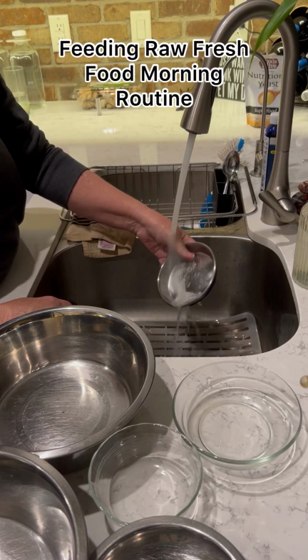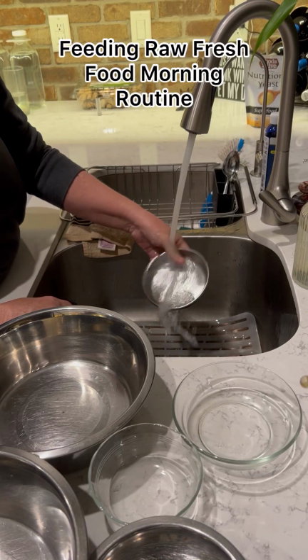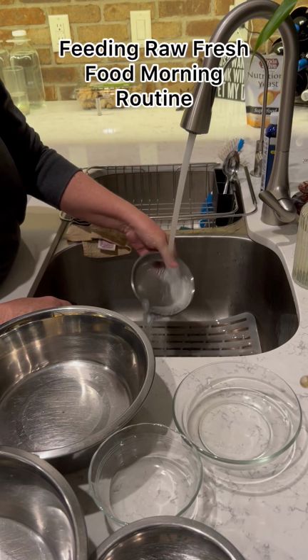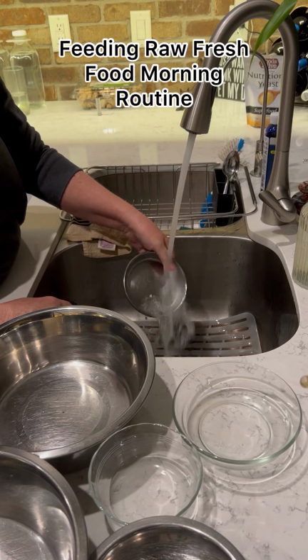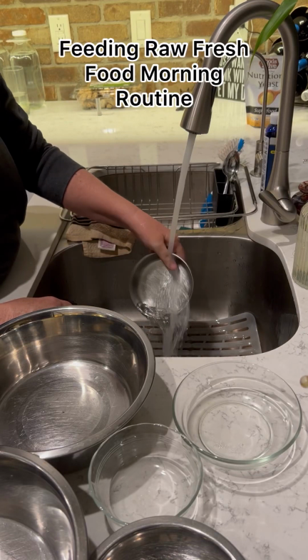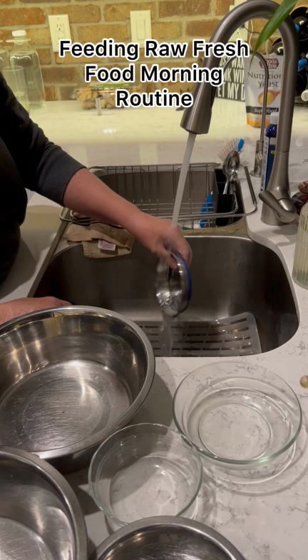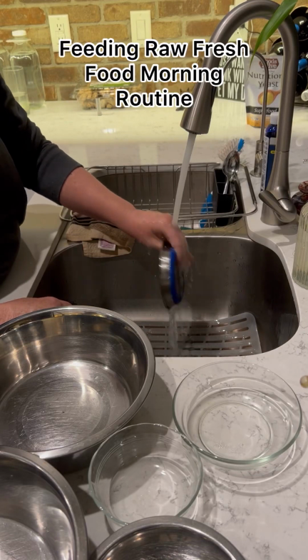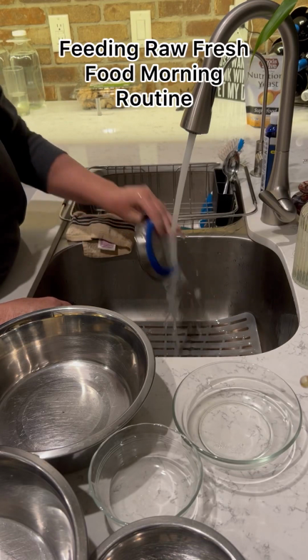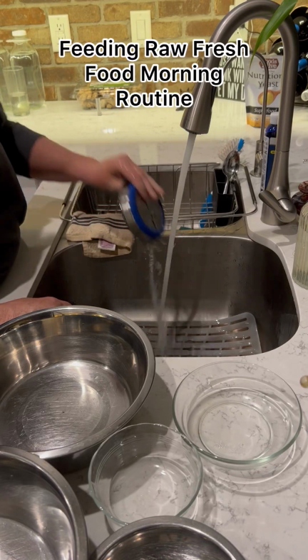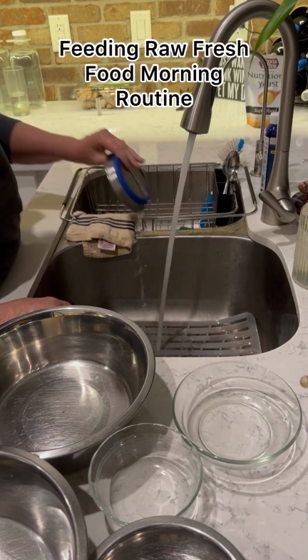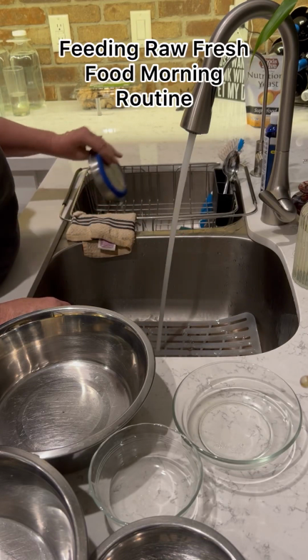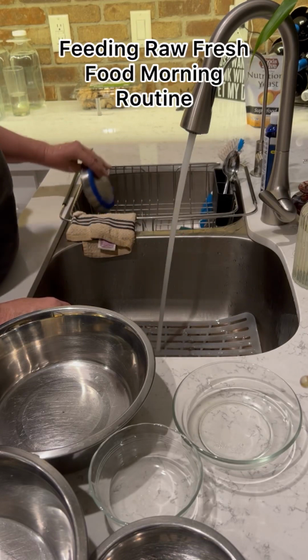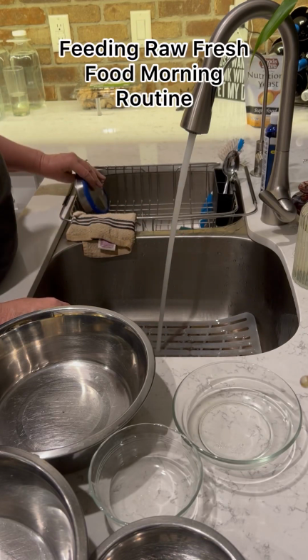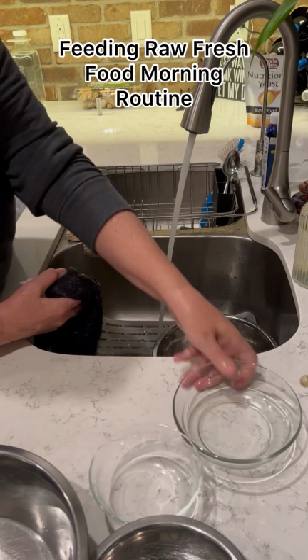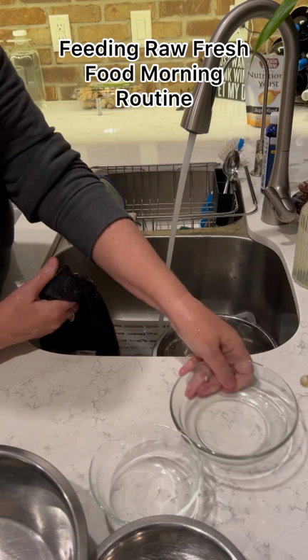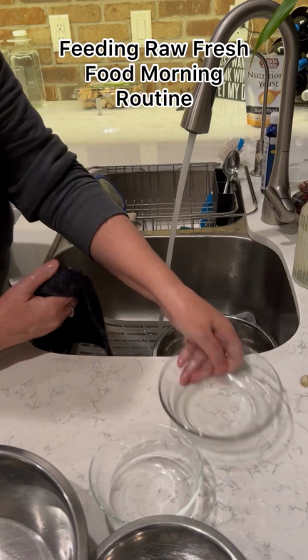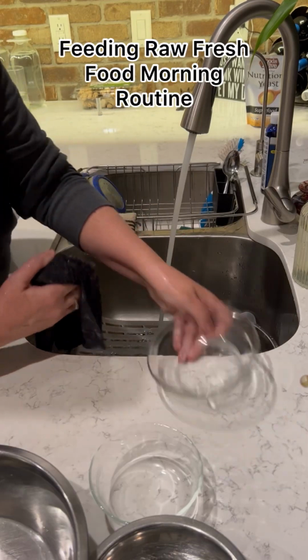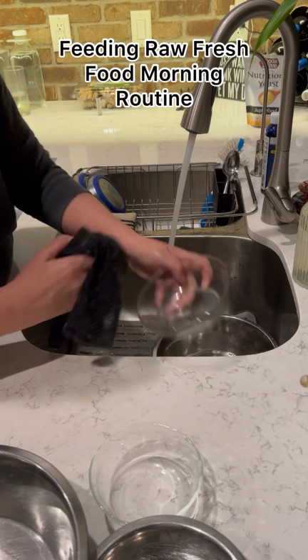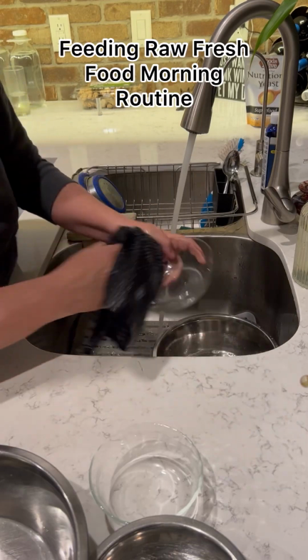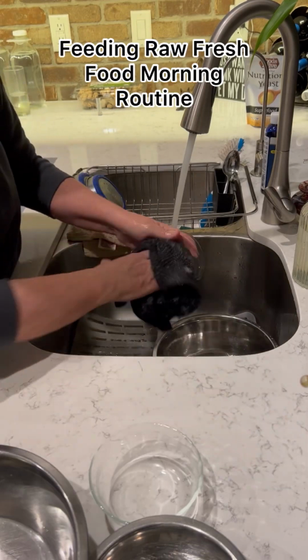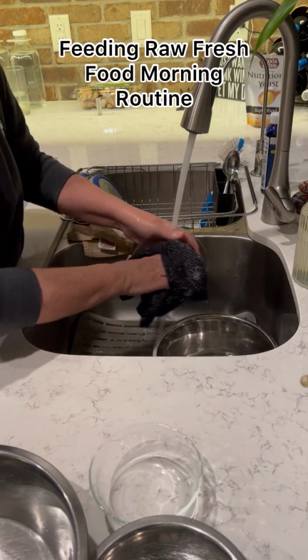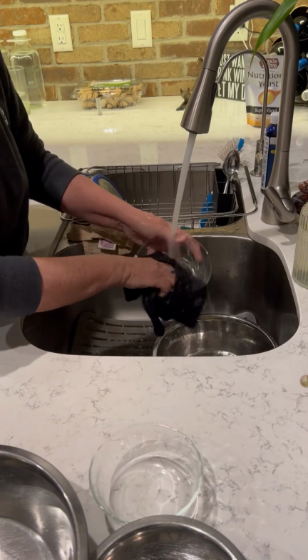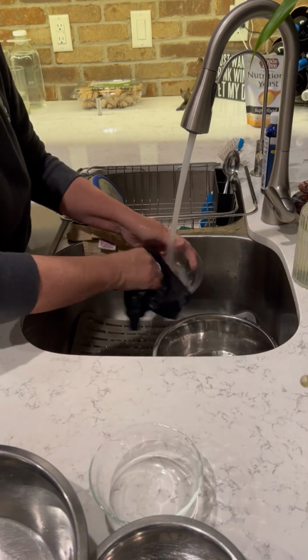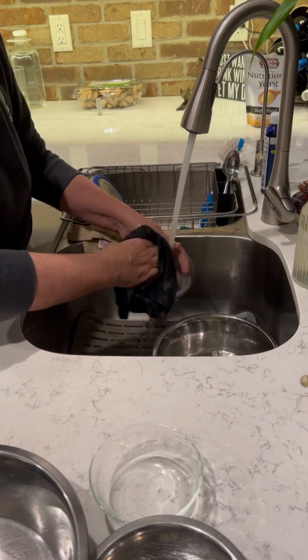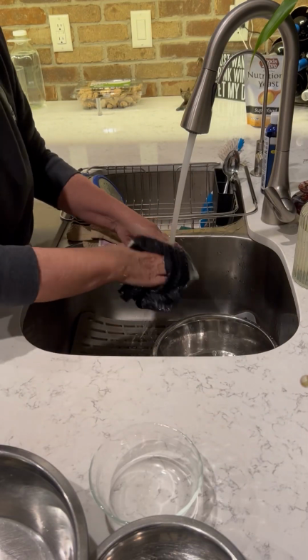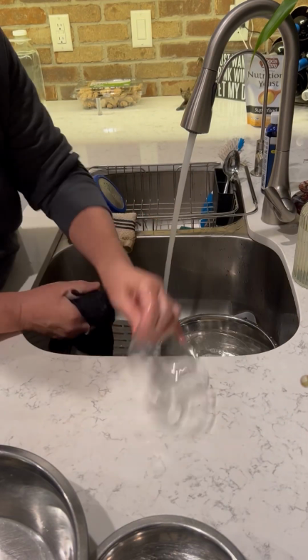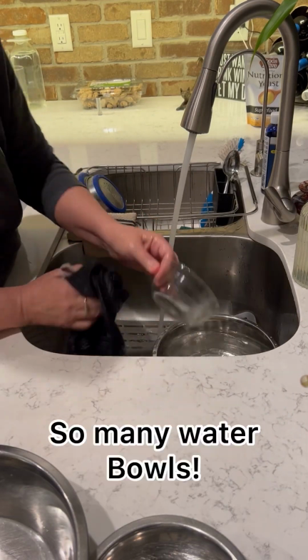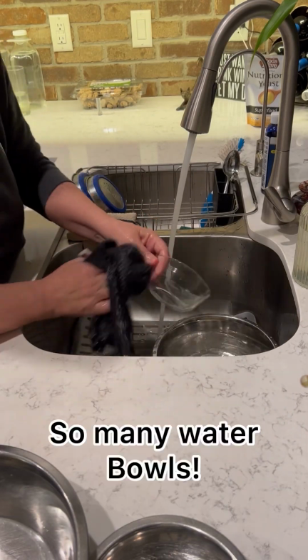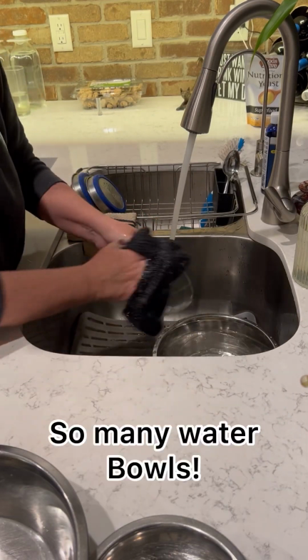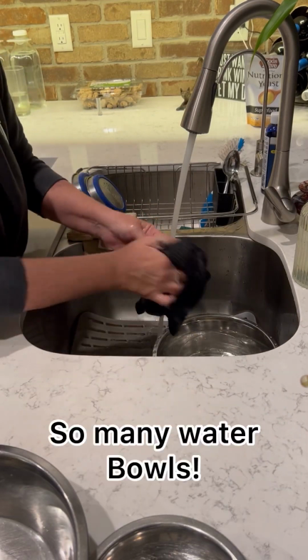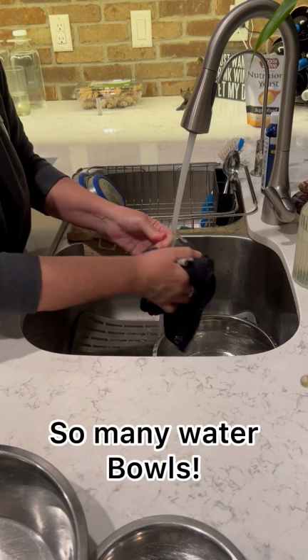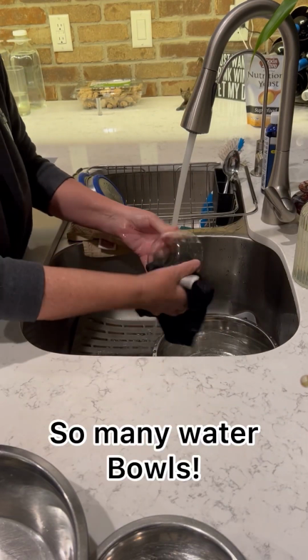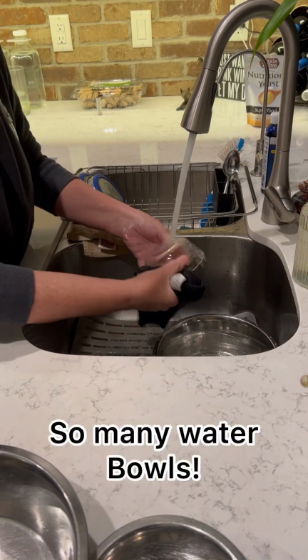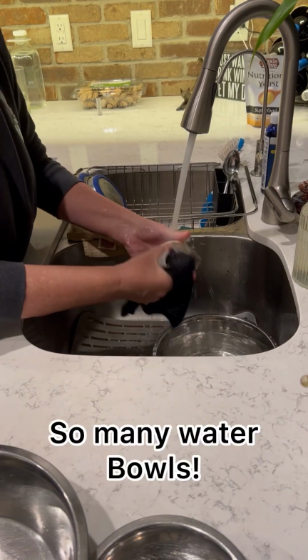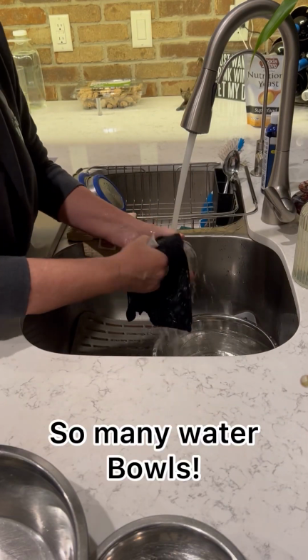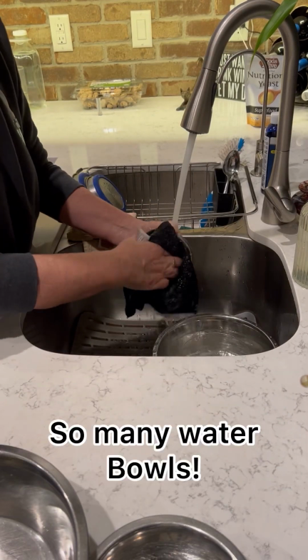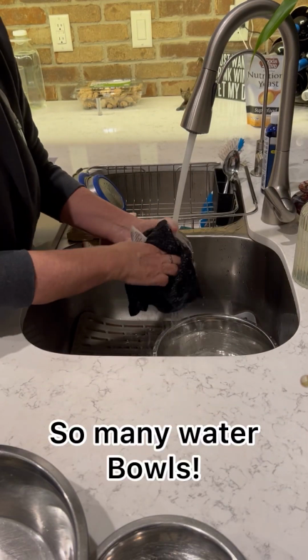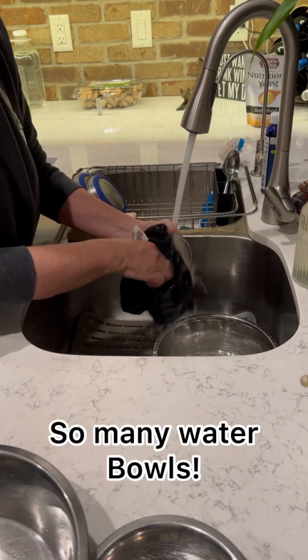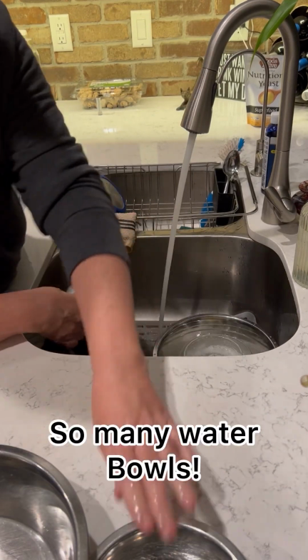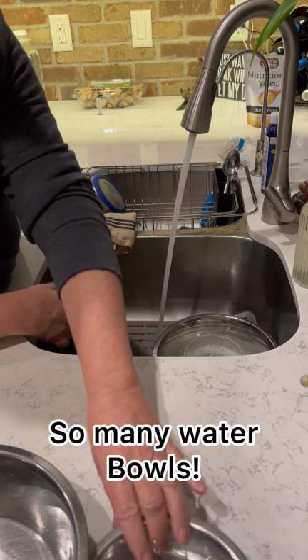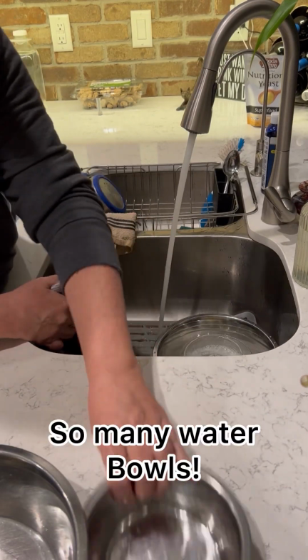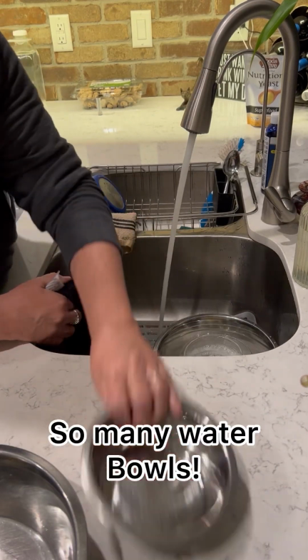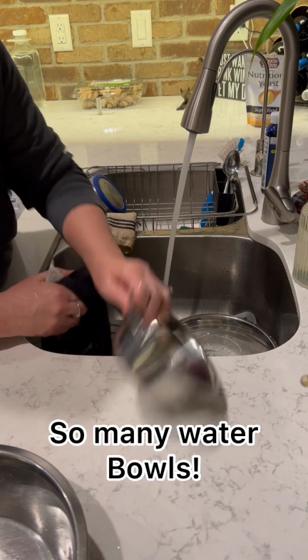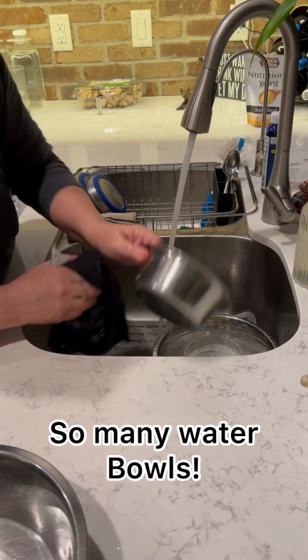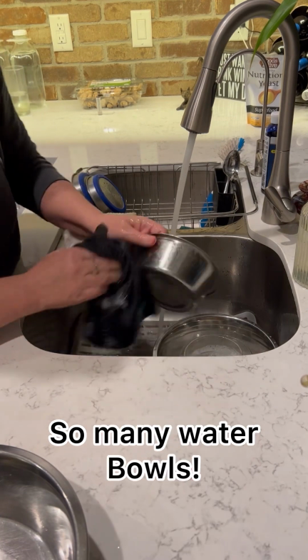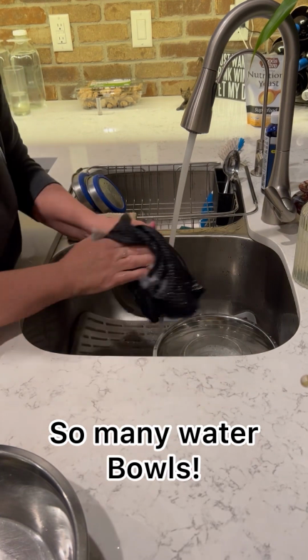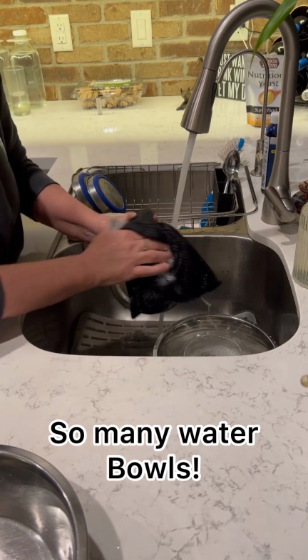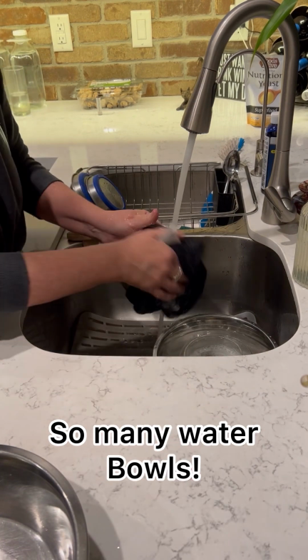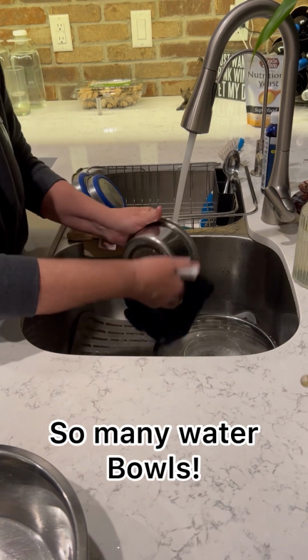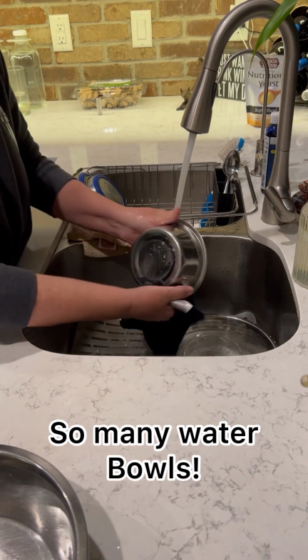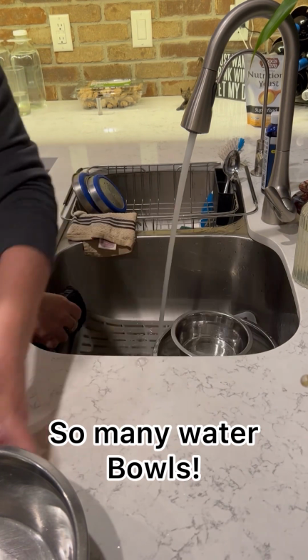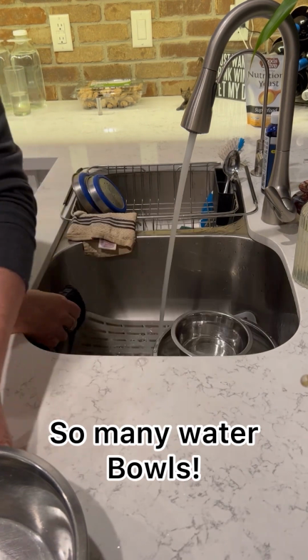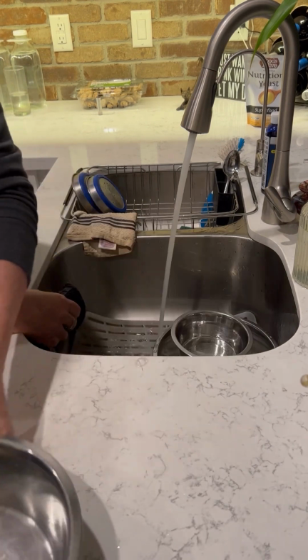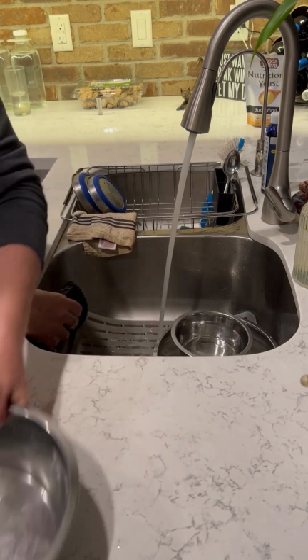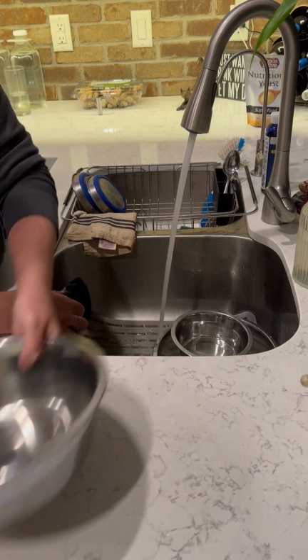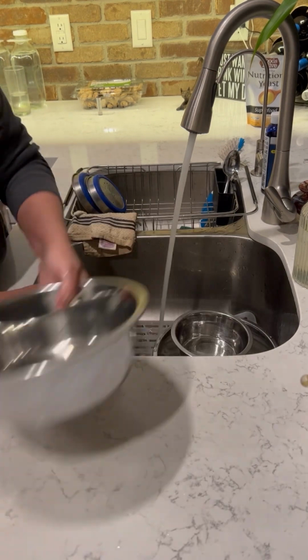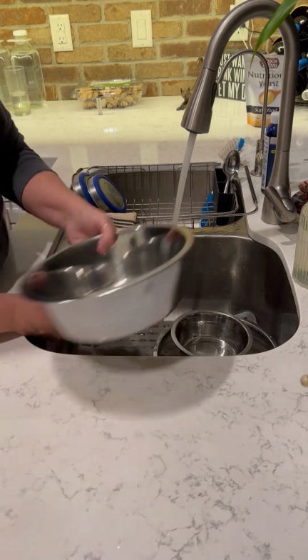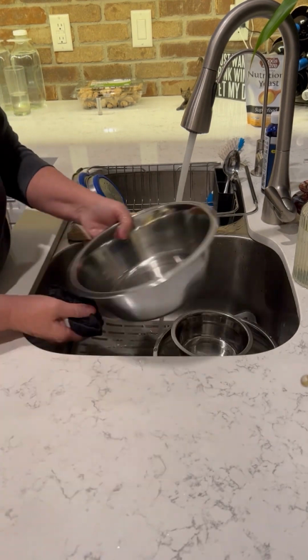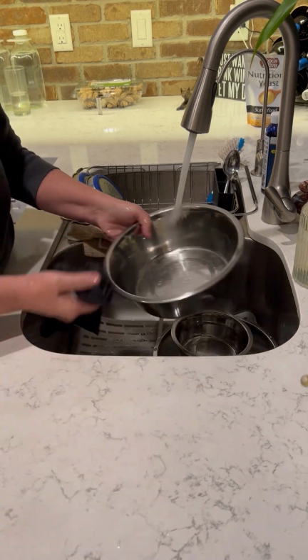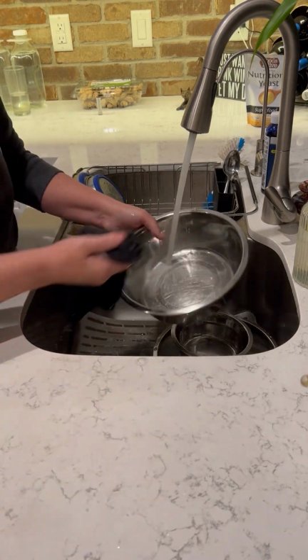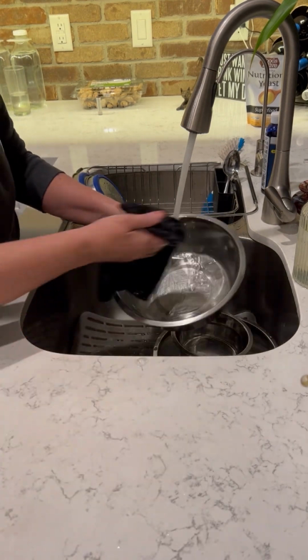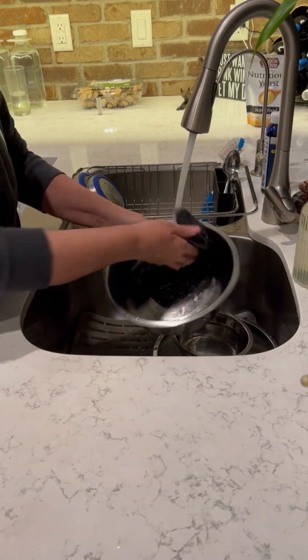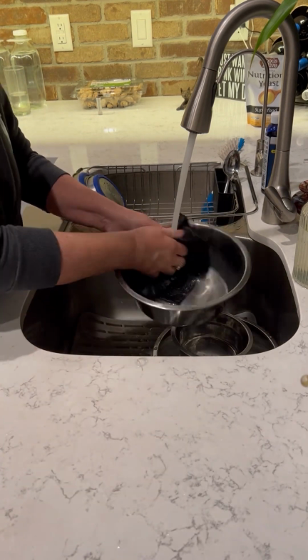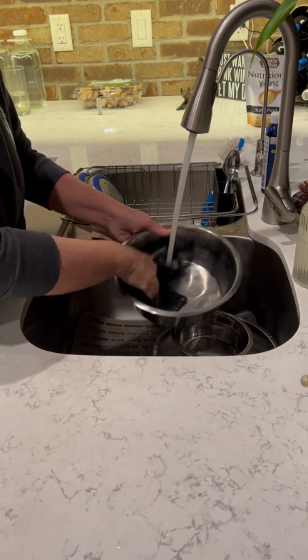Here's a sneak peek at what my morning routine looks like. First I do a clean up and scrub all their water bowls so they're fresh for the day.